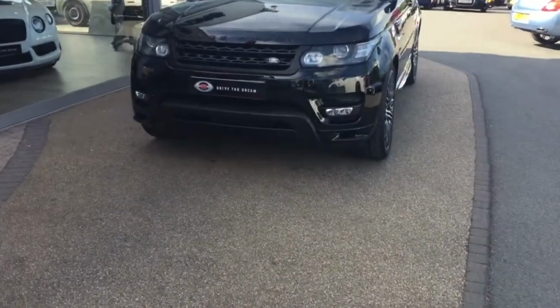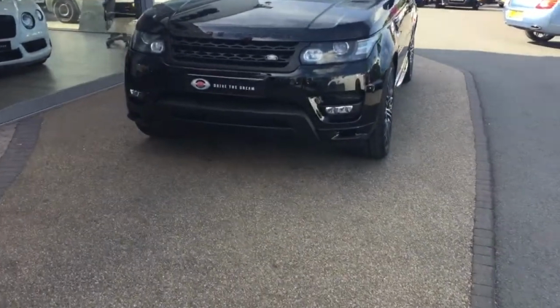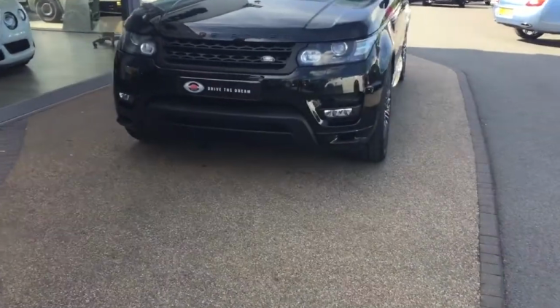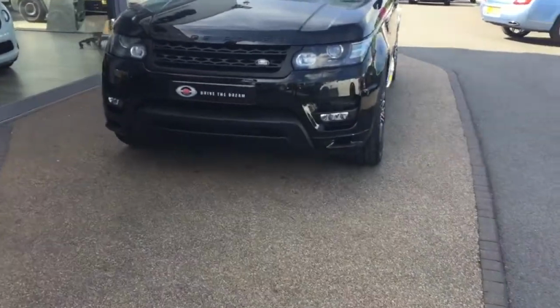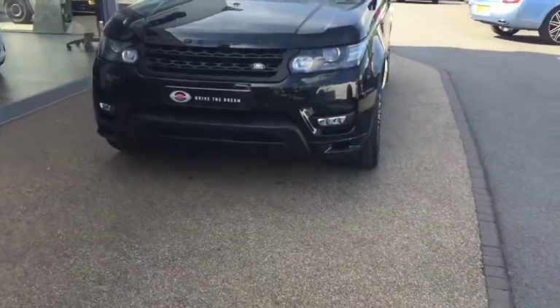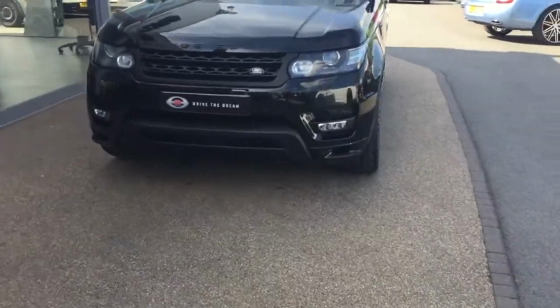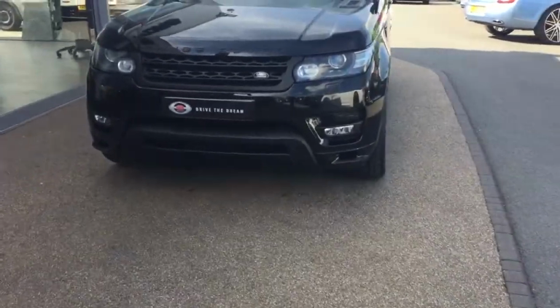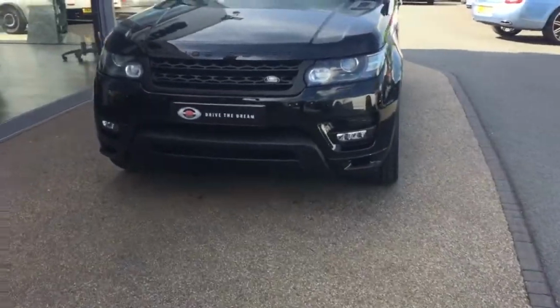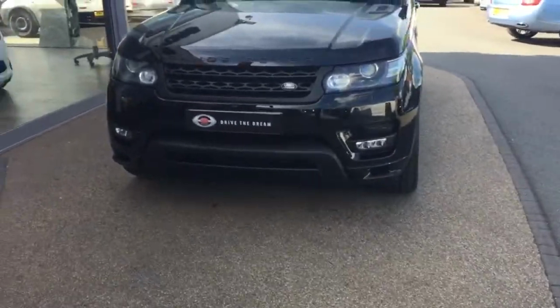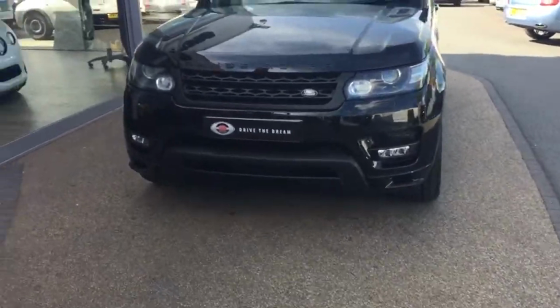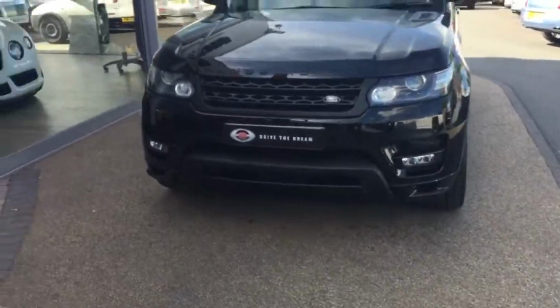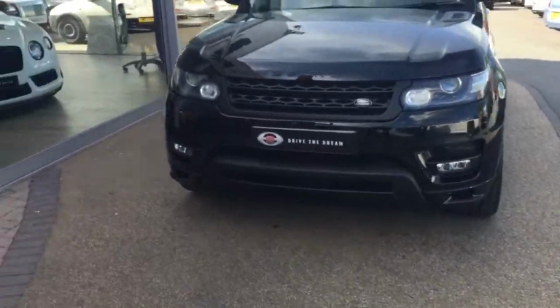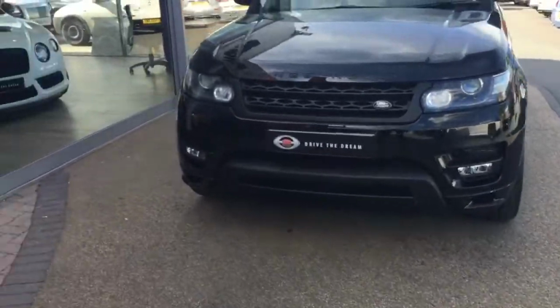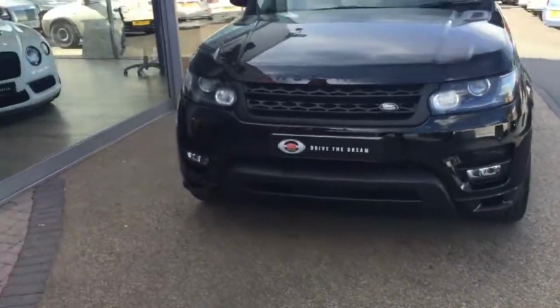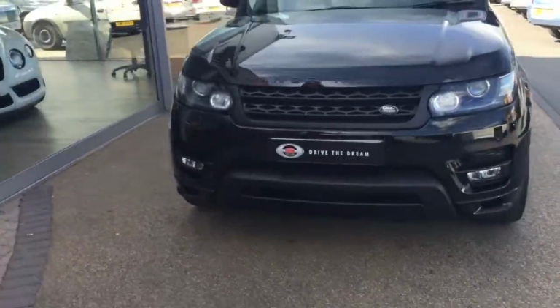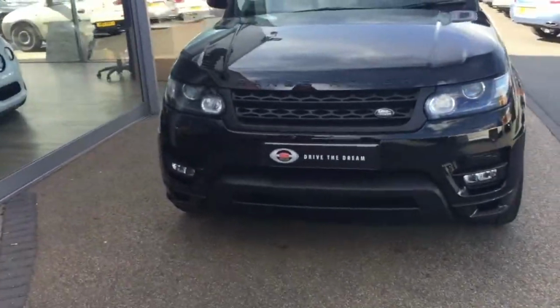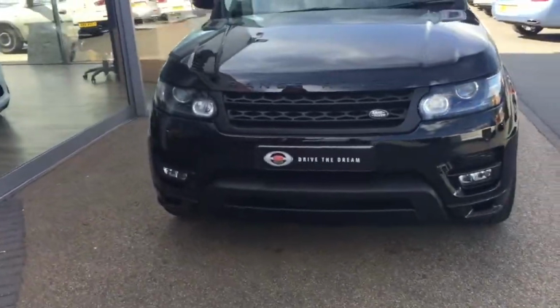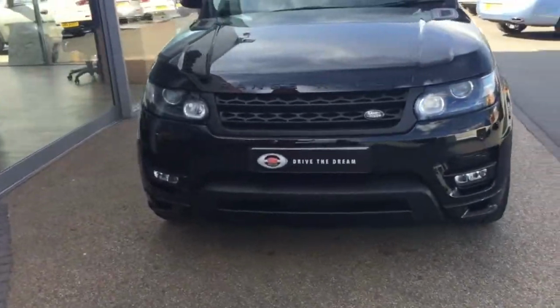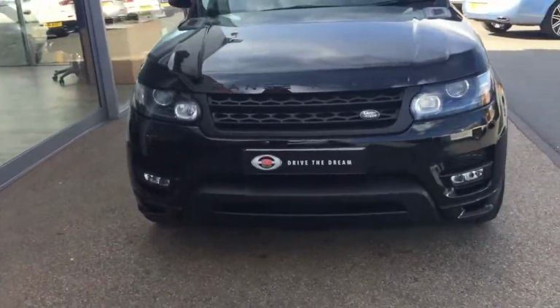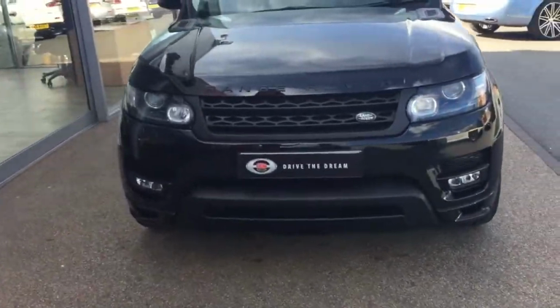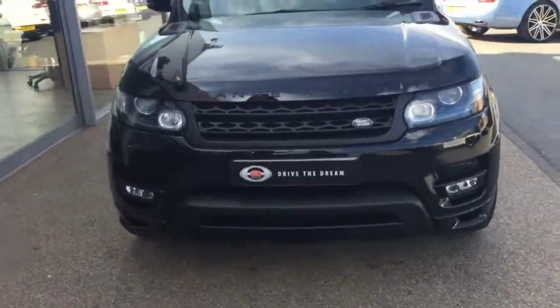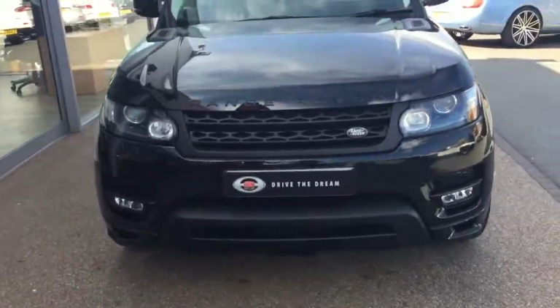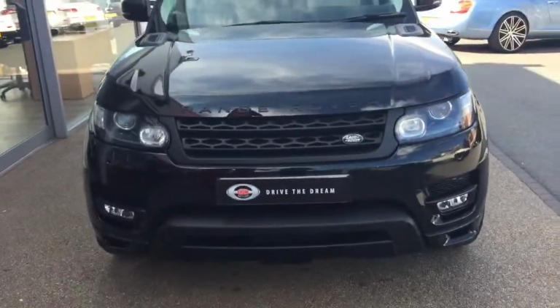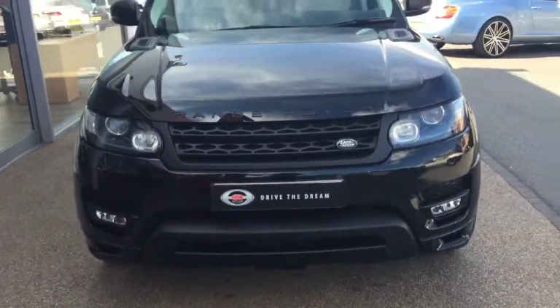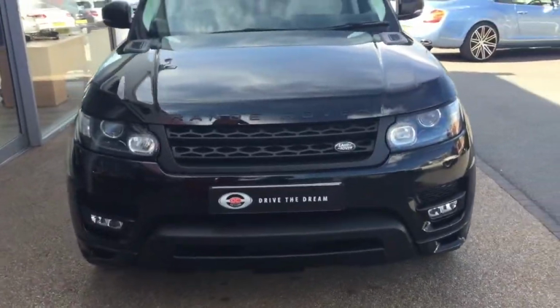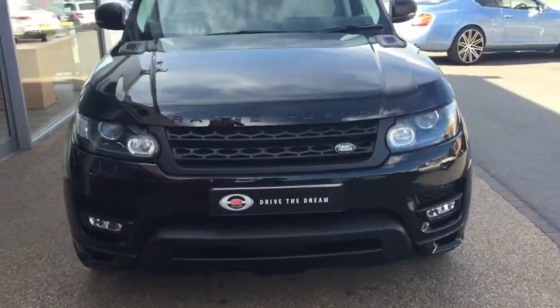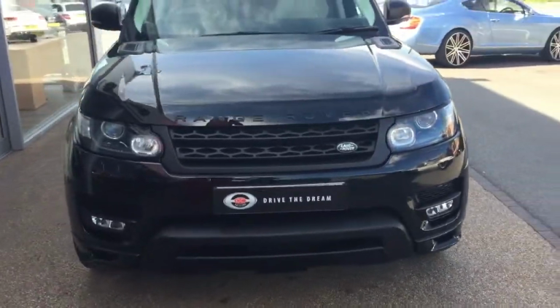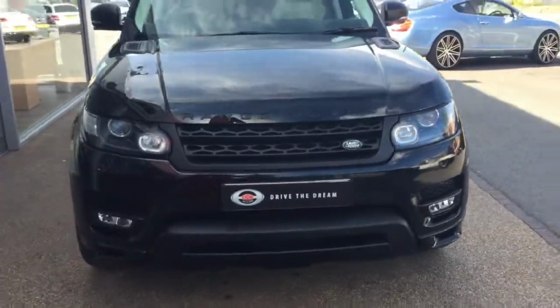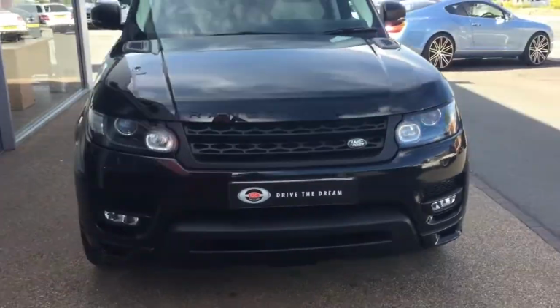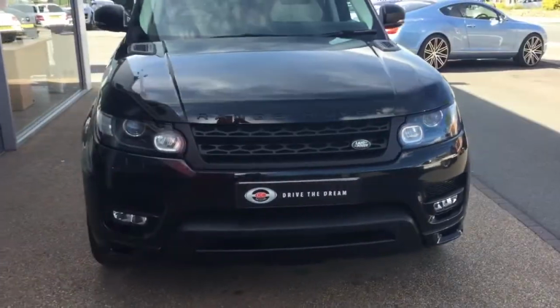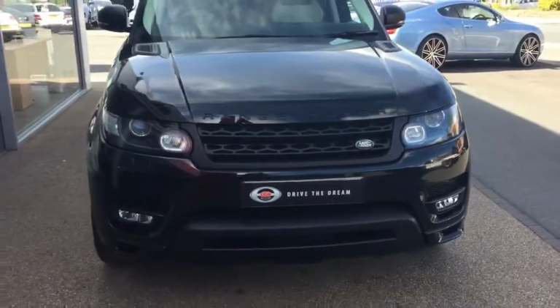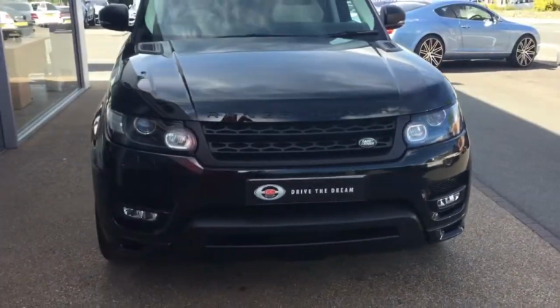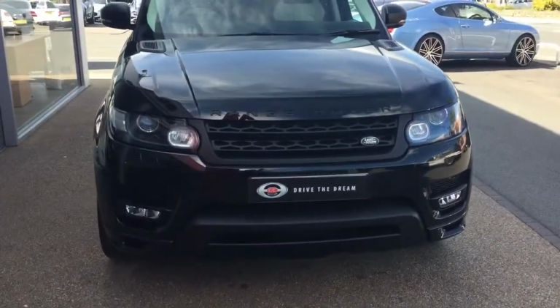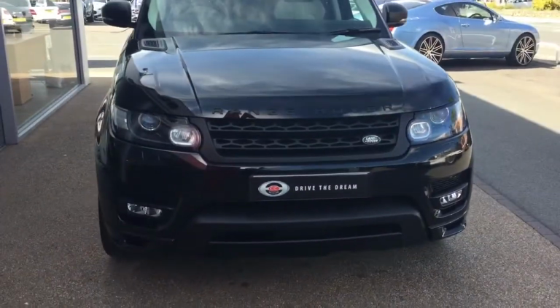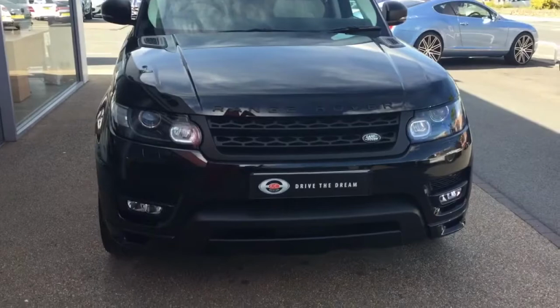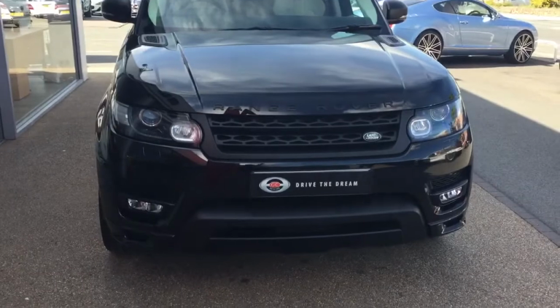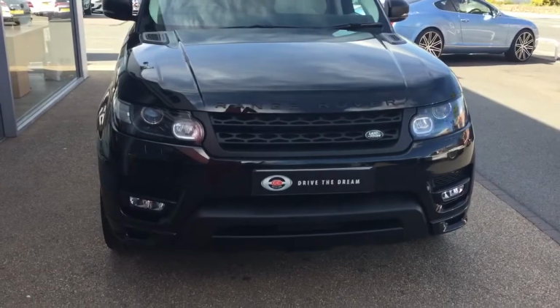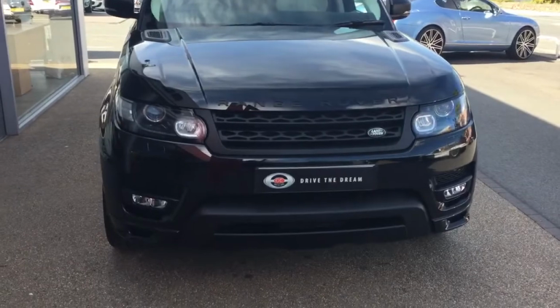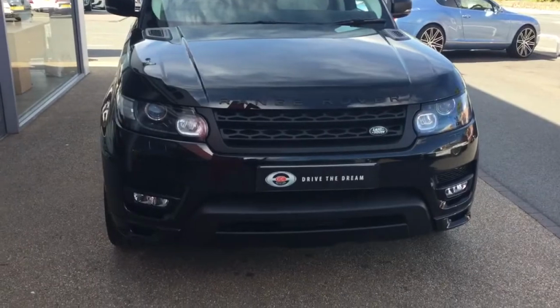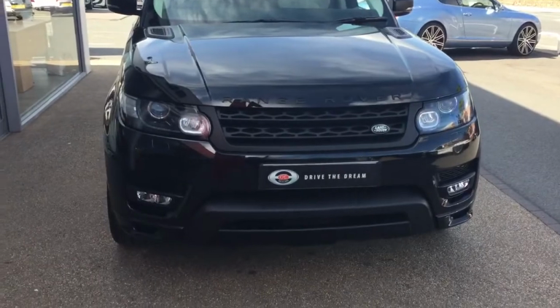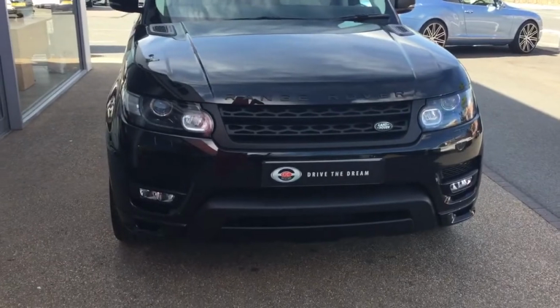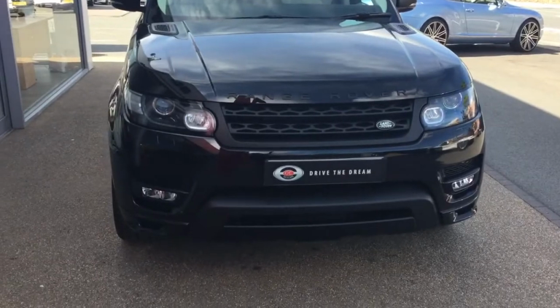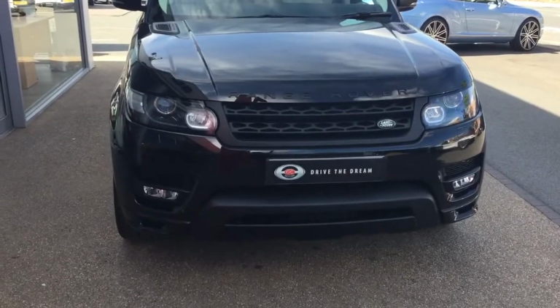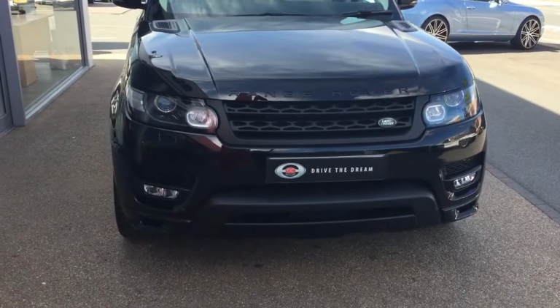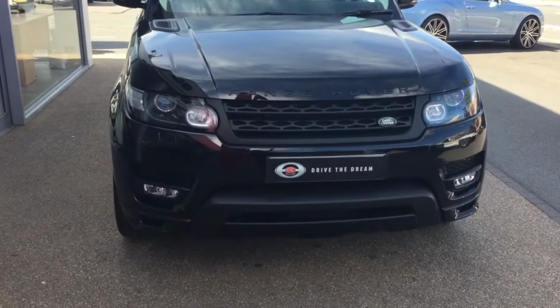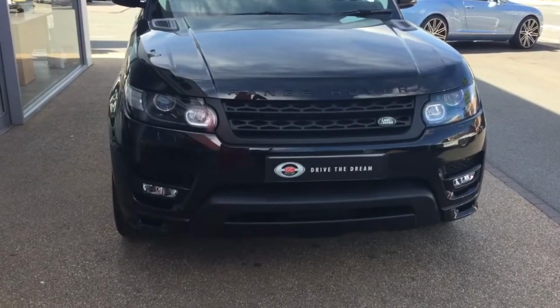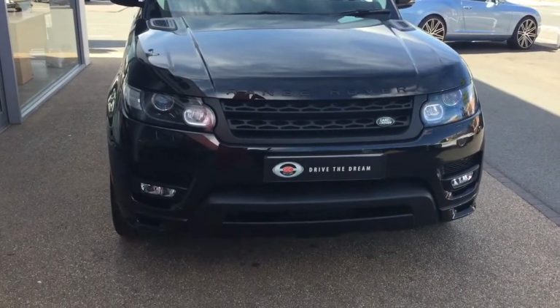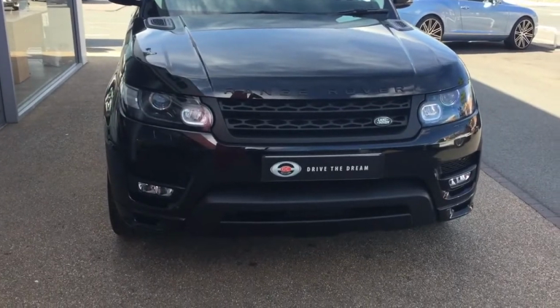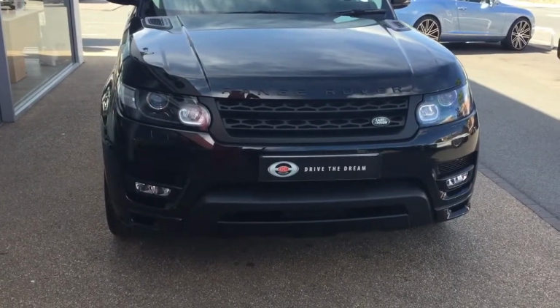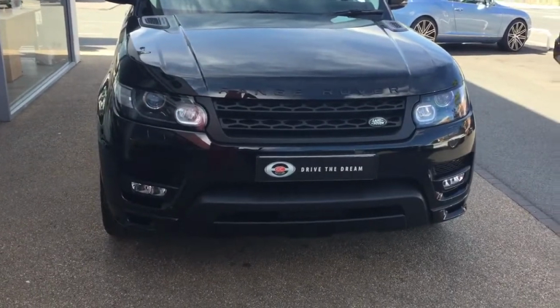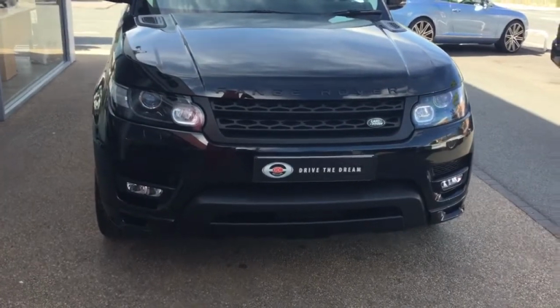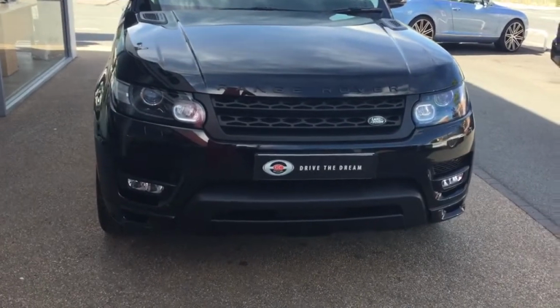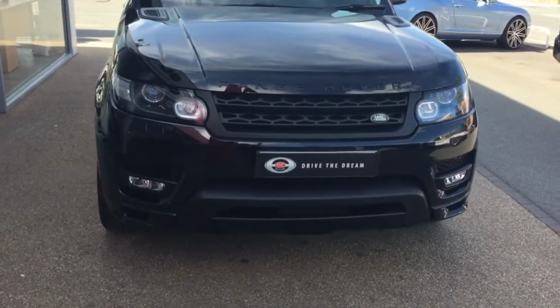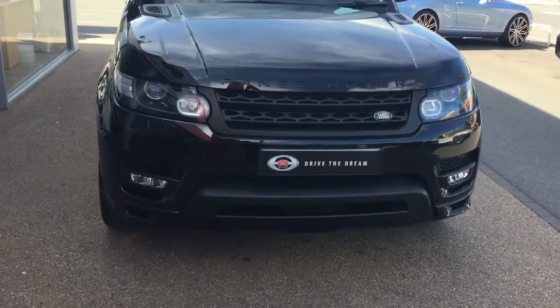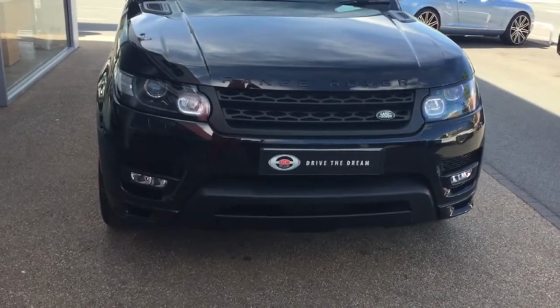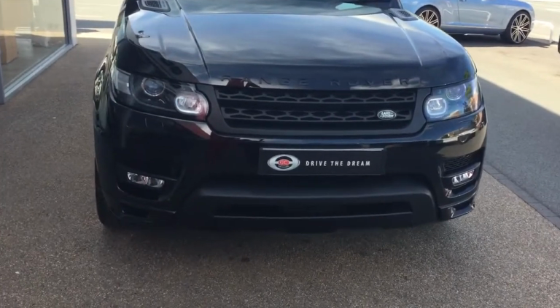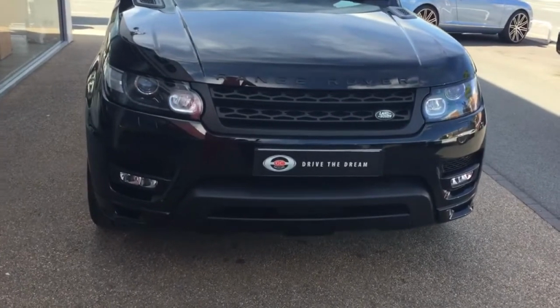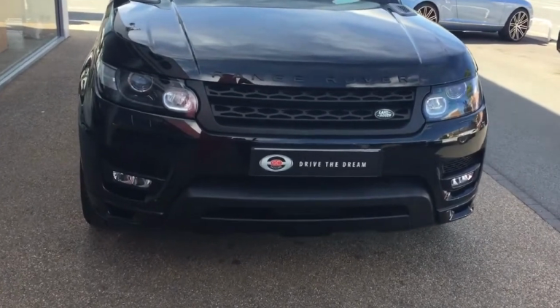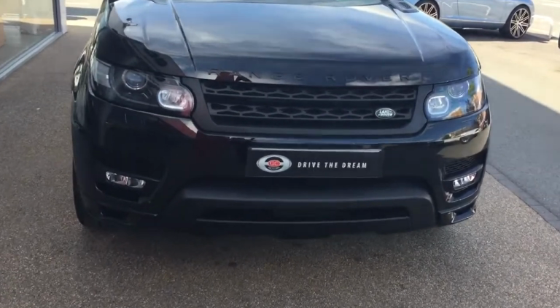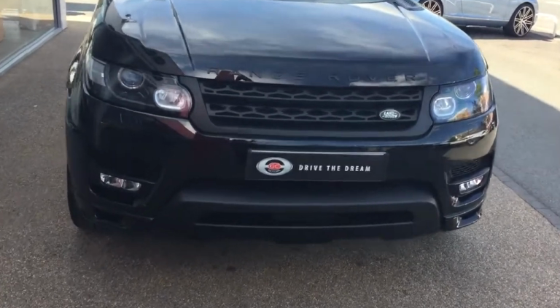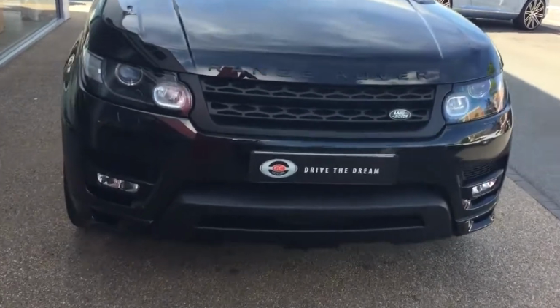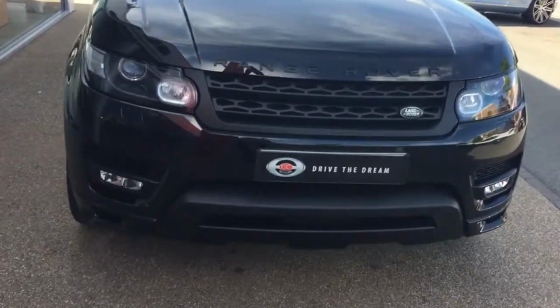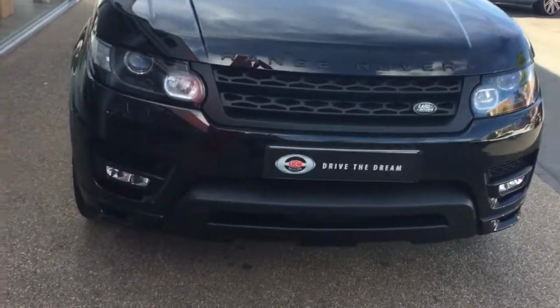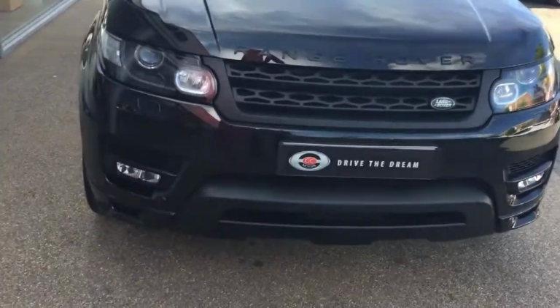Hi there and thank you for your inquiry on the Range Rover Sport. I'm just going to give you a quick tour around the car and we'll take a look inside the interior.